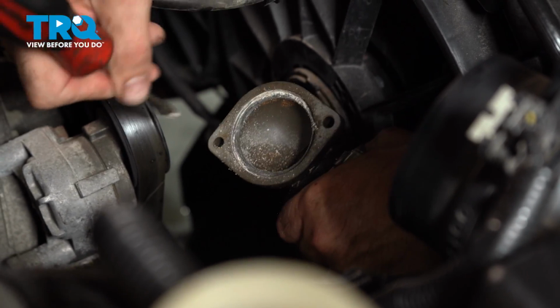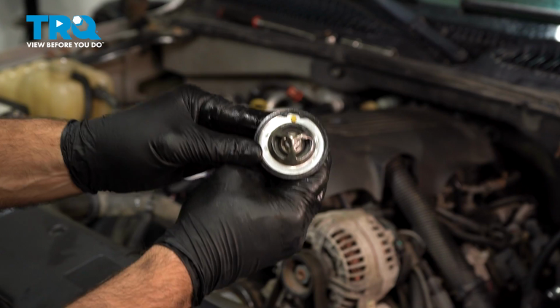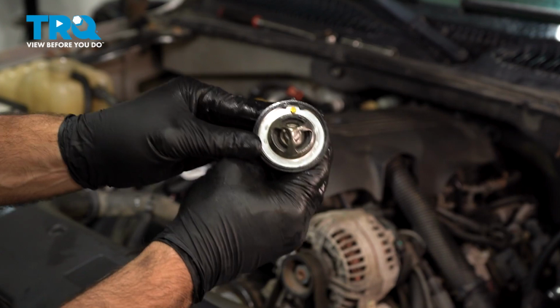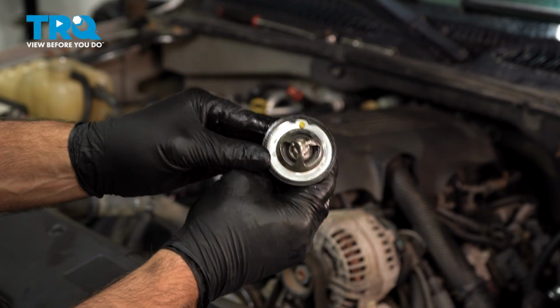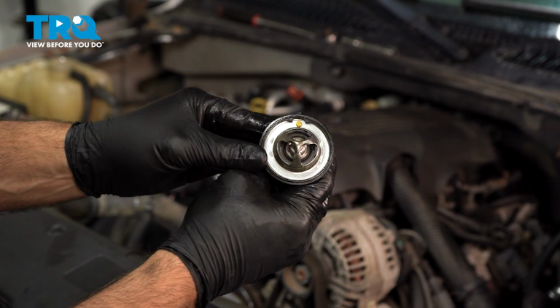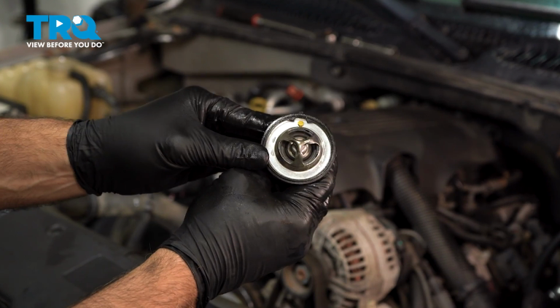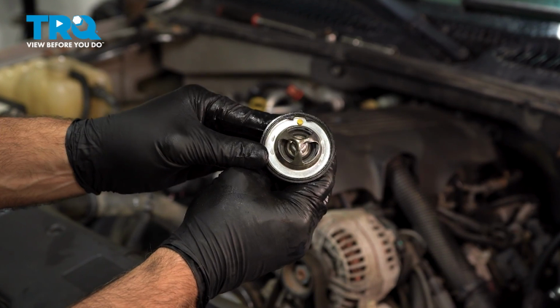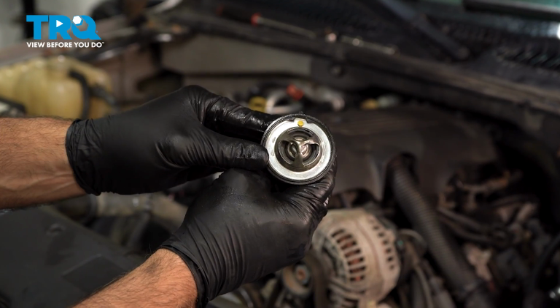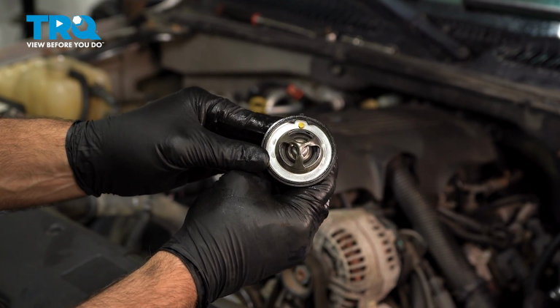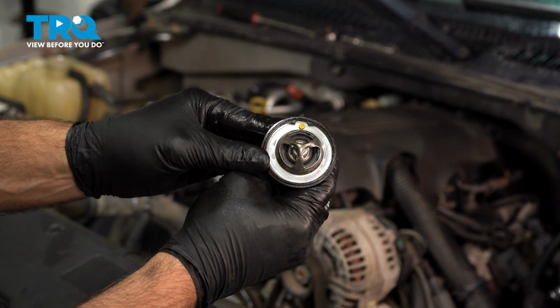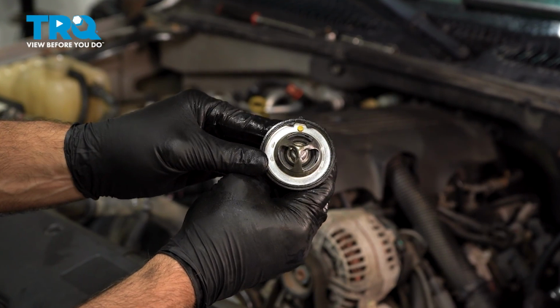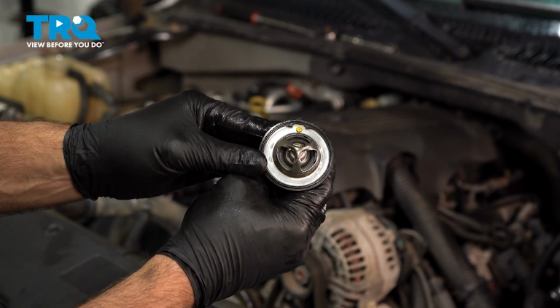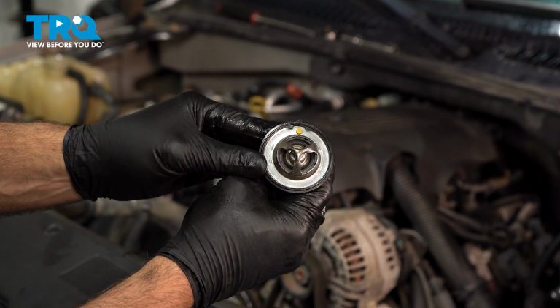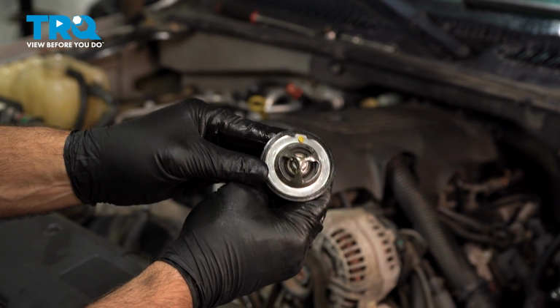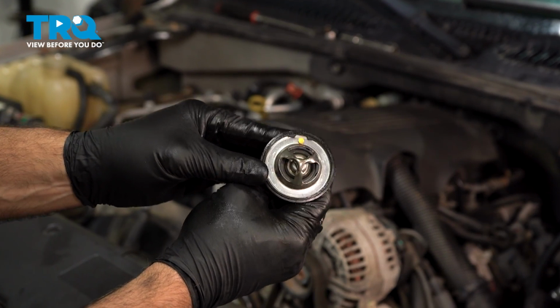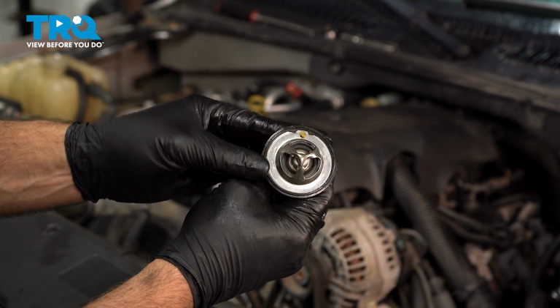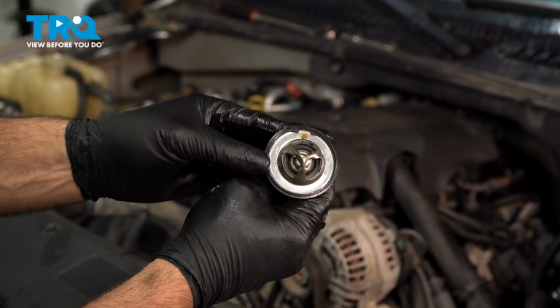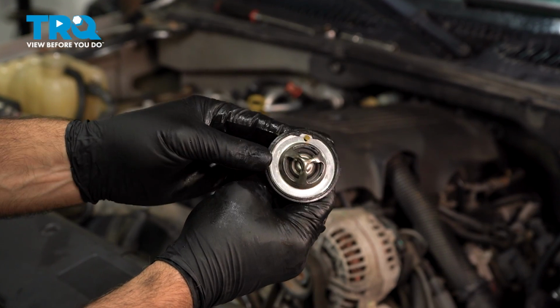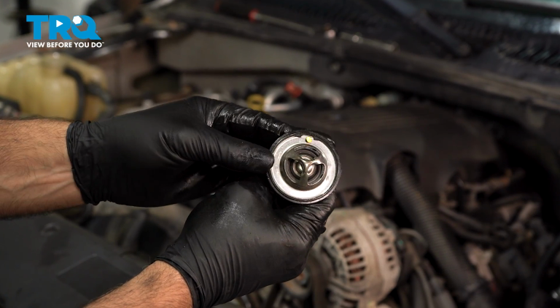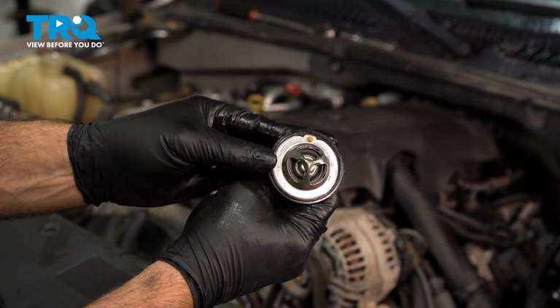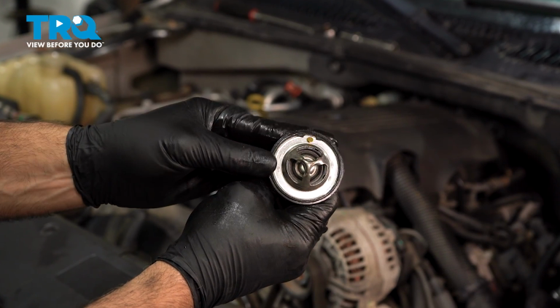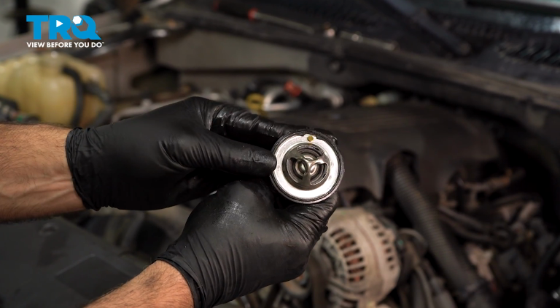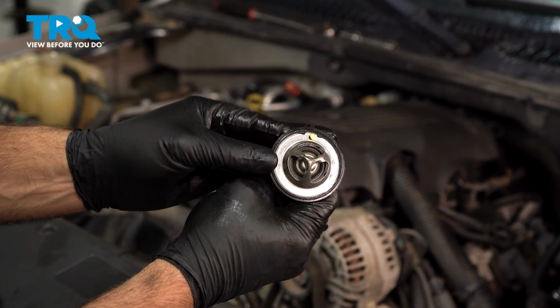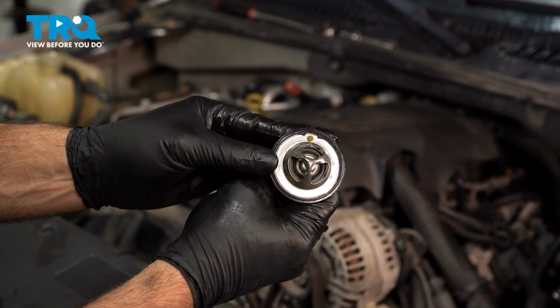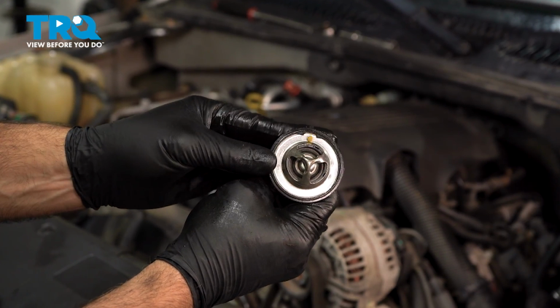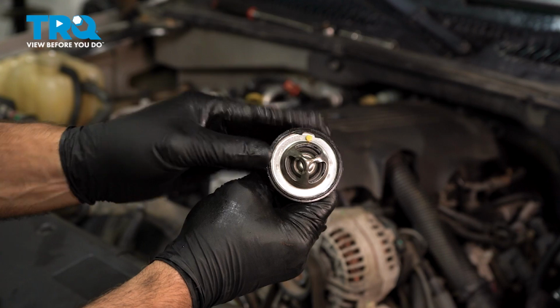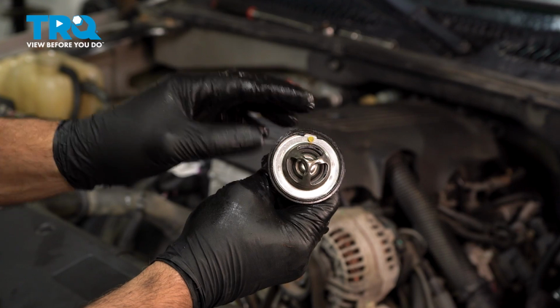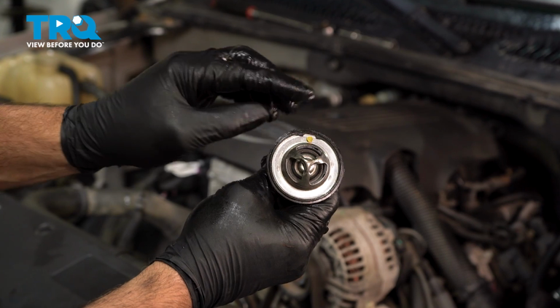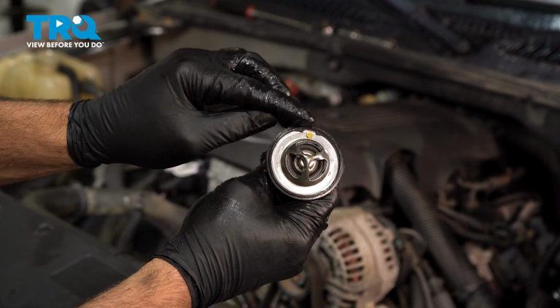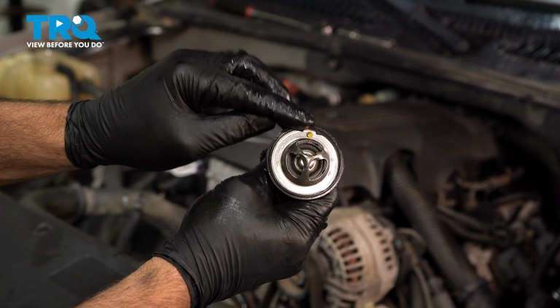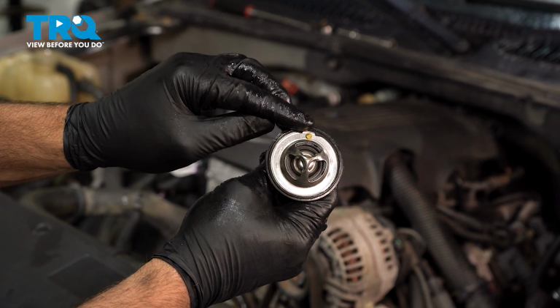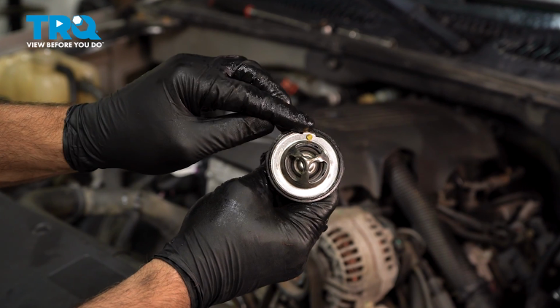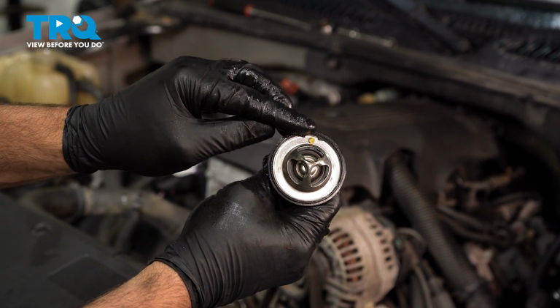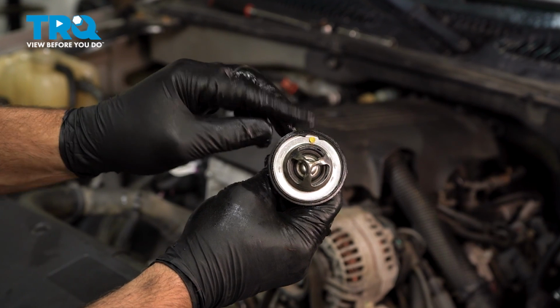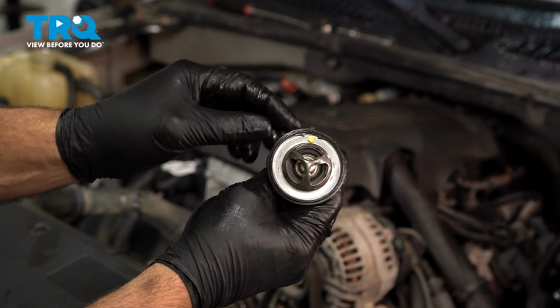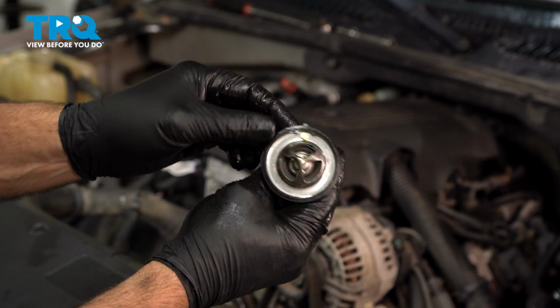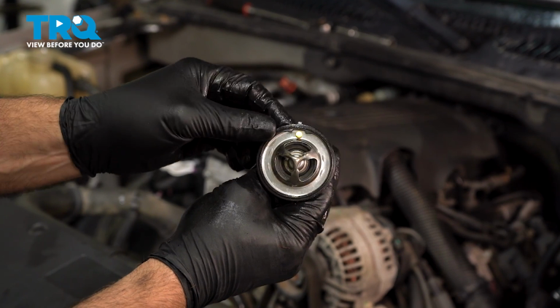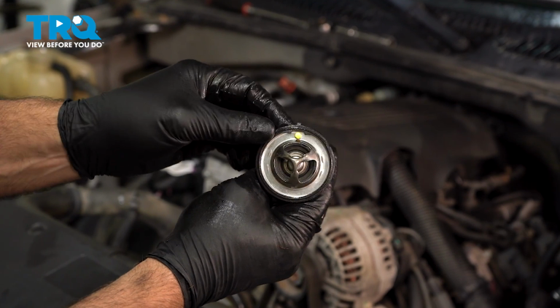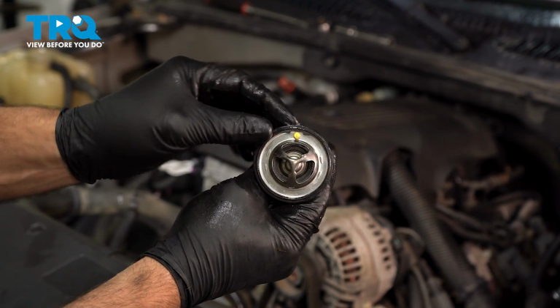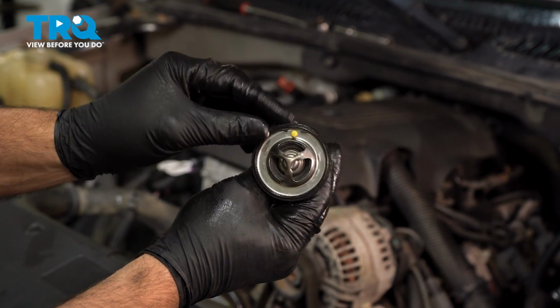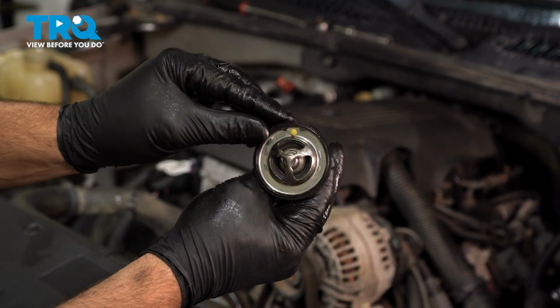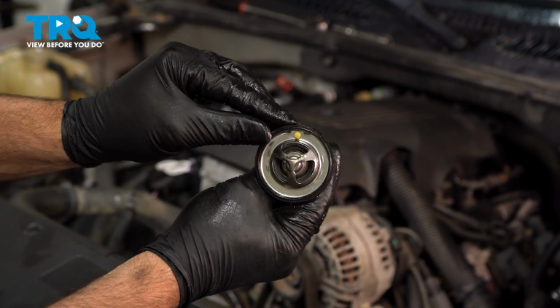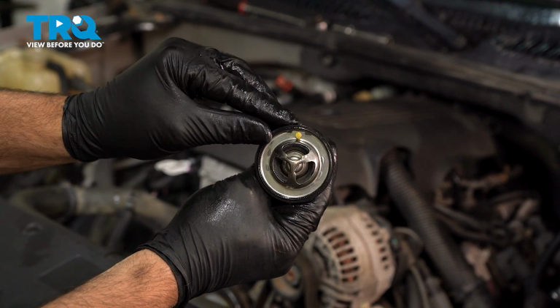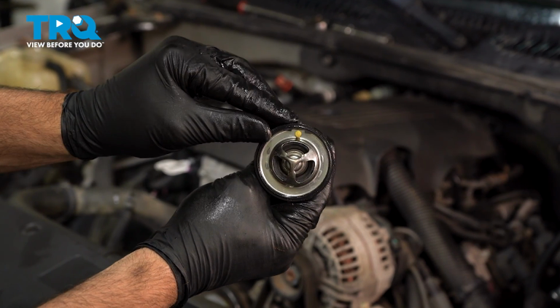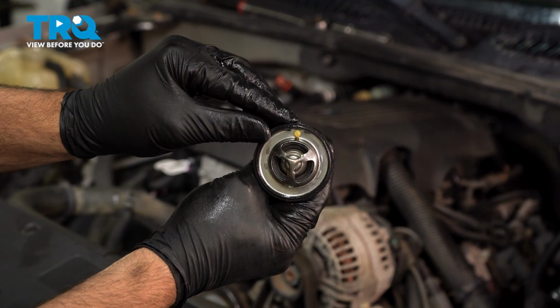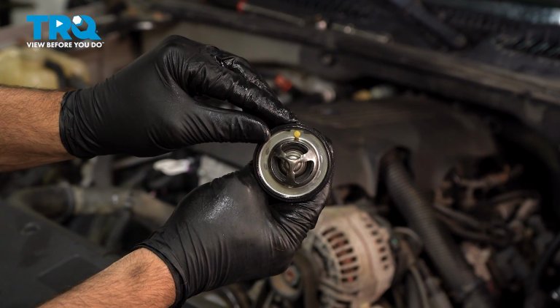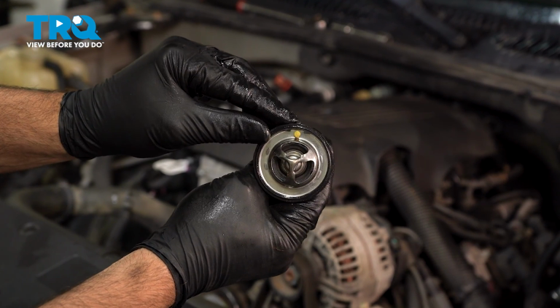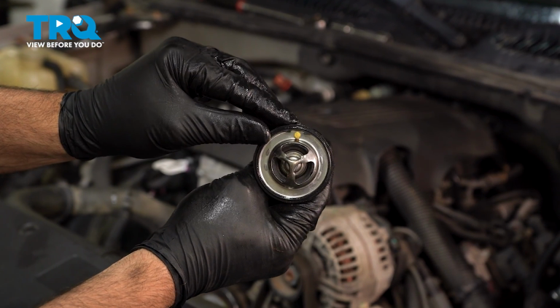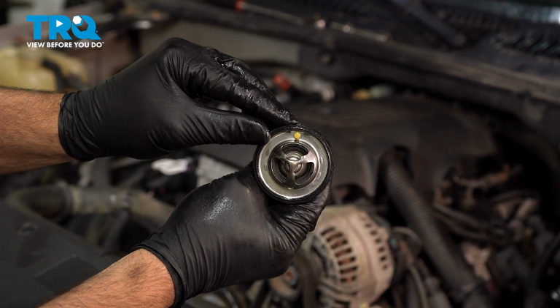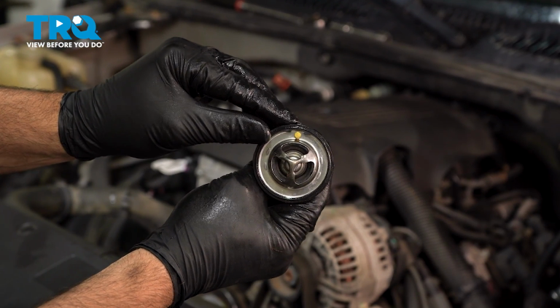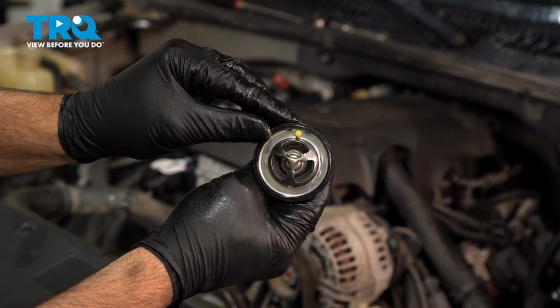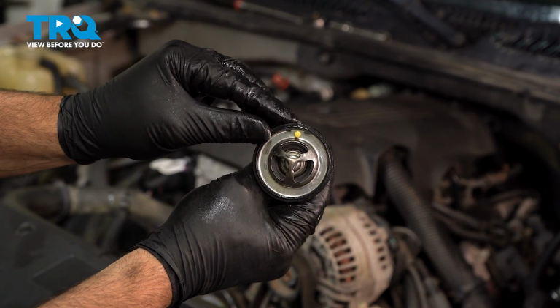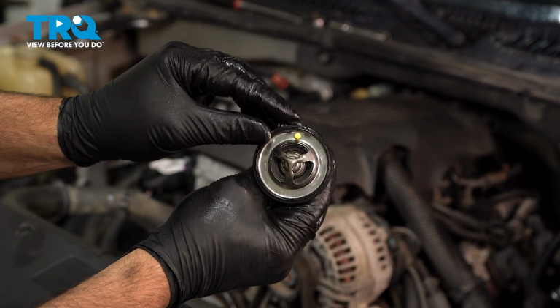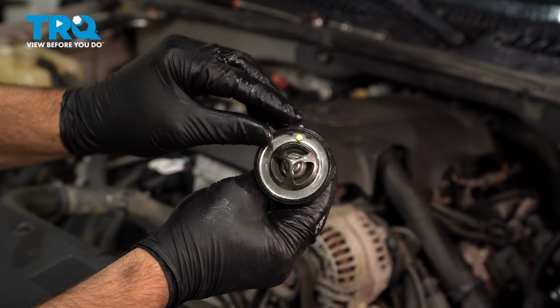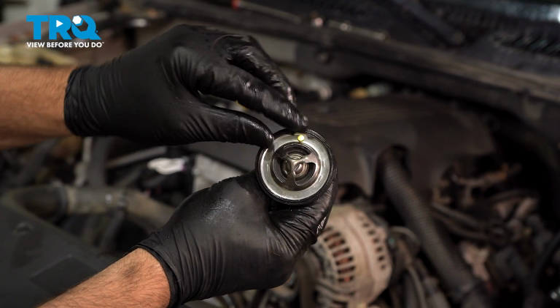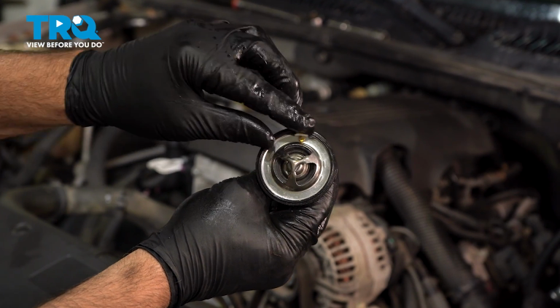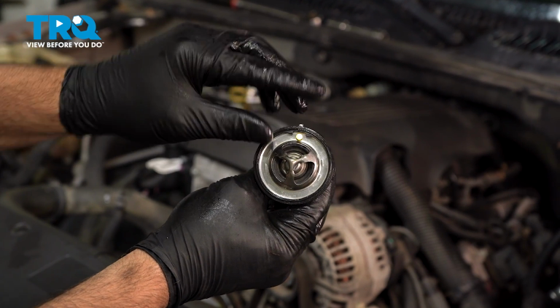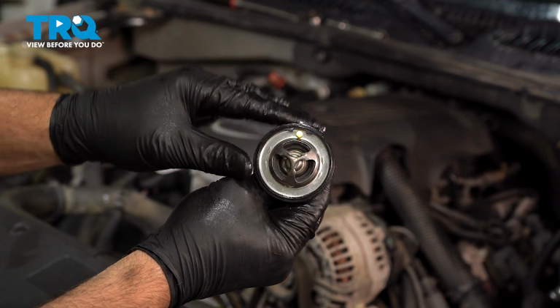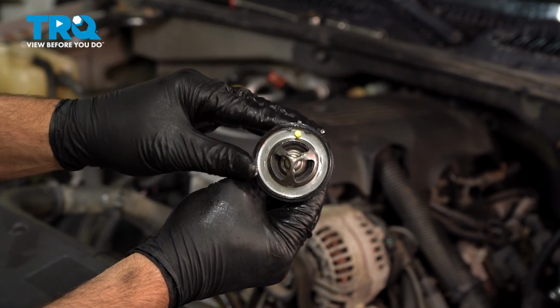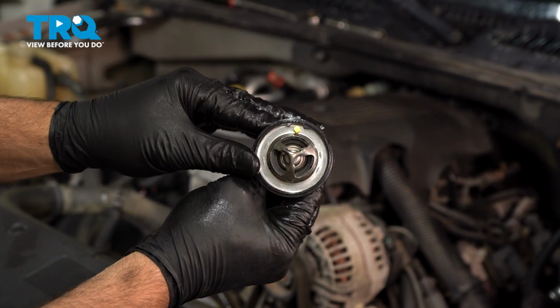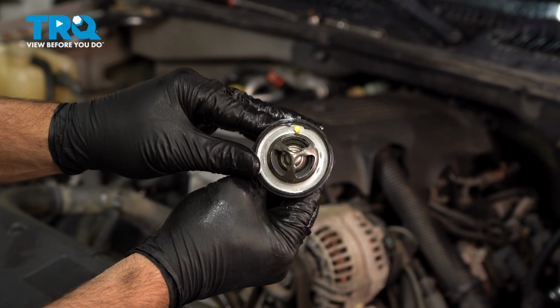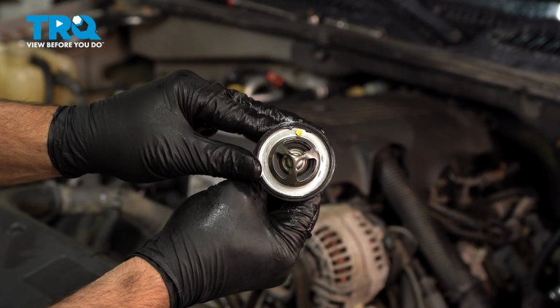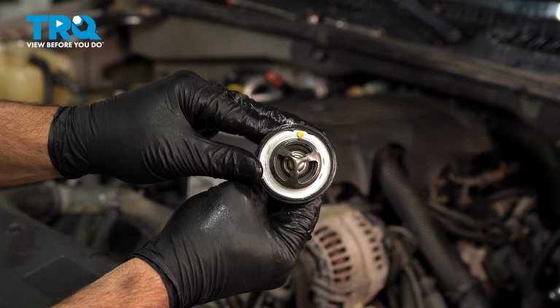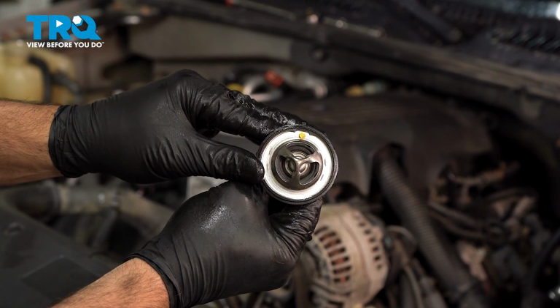When you're installing the new thermostat, make sure you install the air bleed towards the top. Many times there's an indicator on the gasket that you can match up with that.